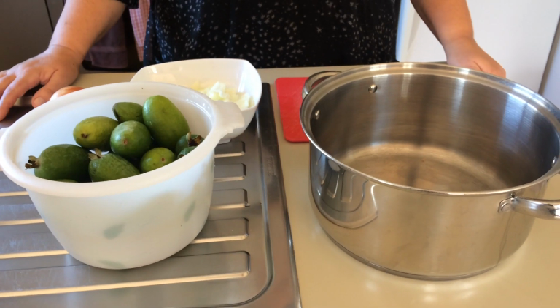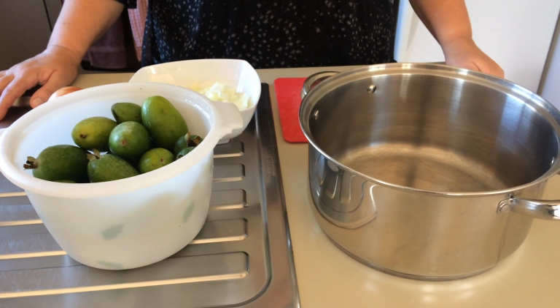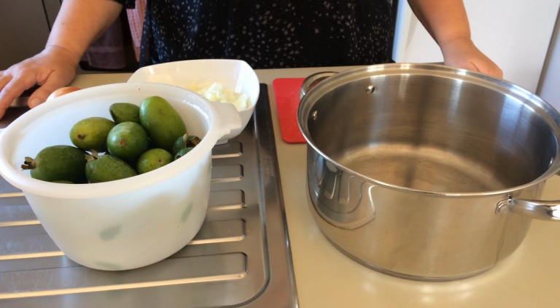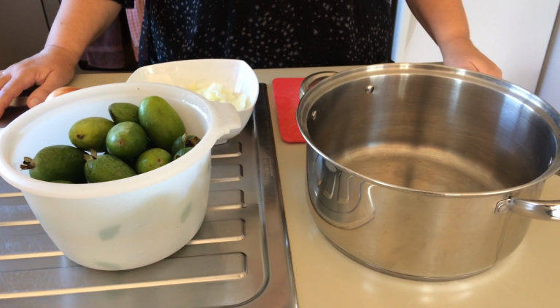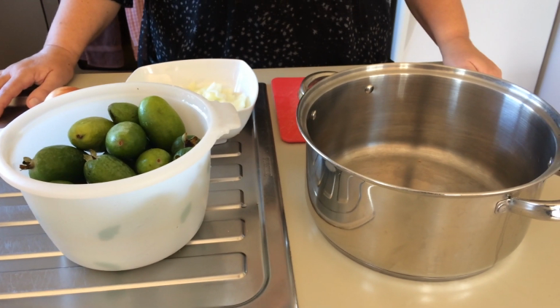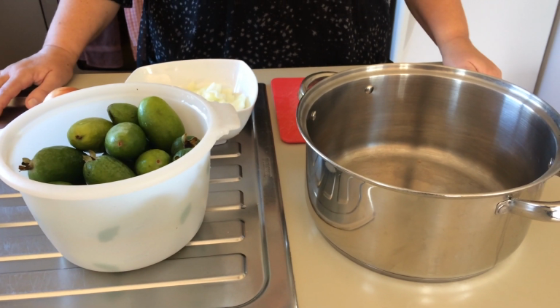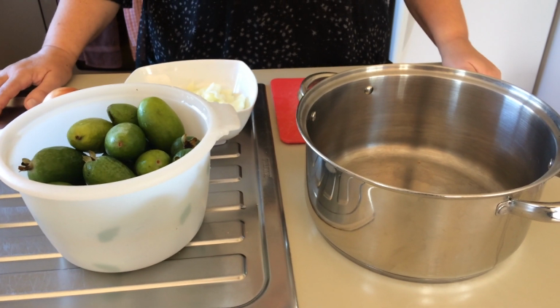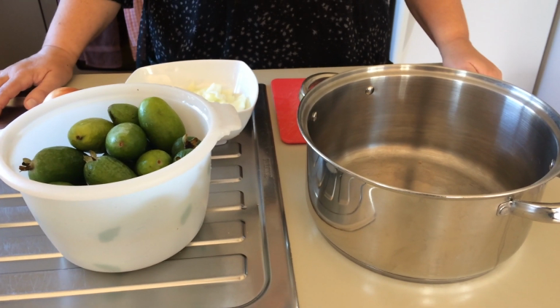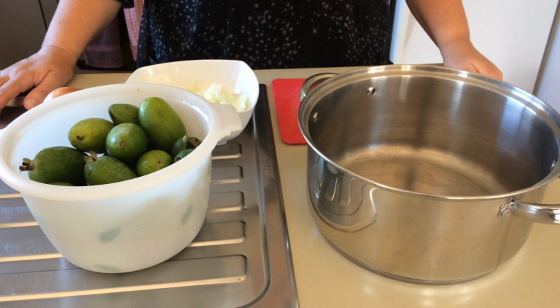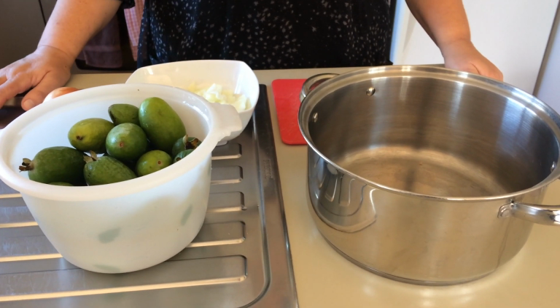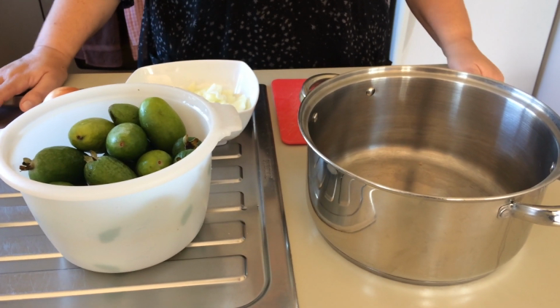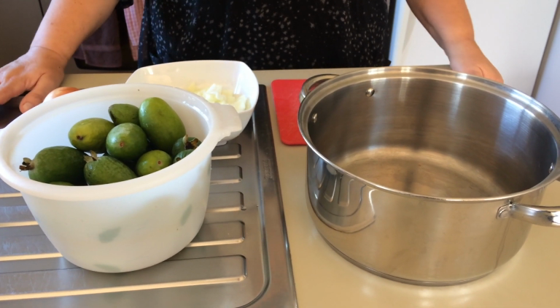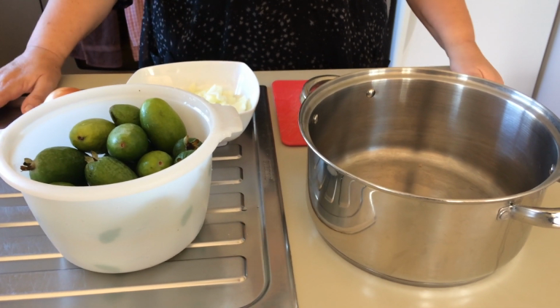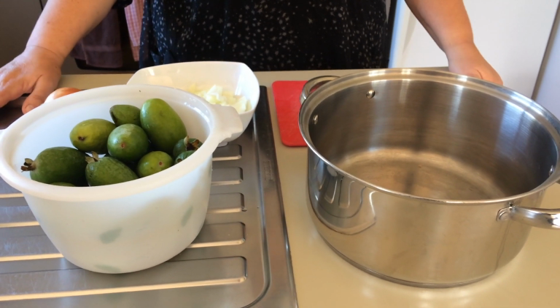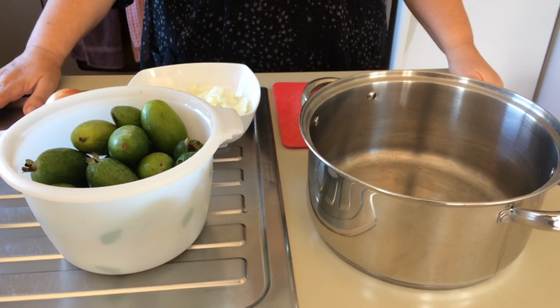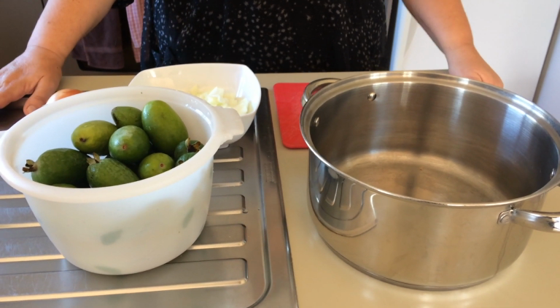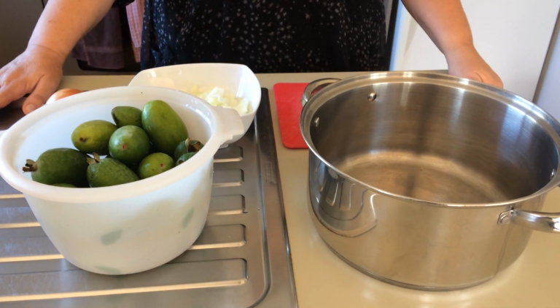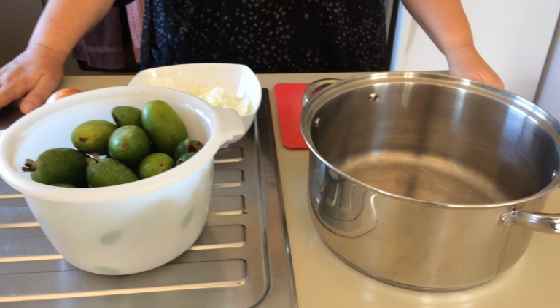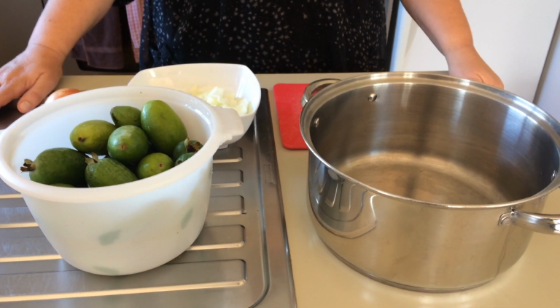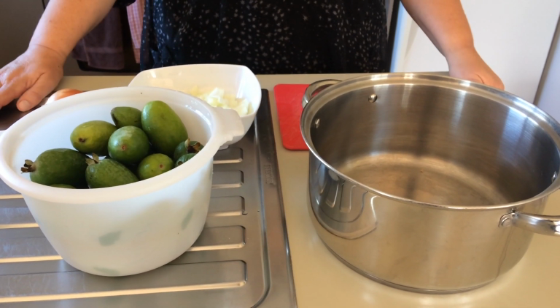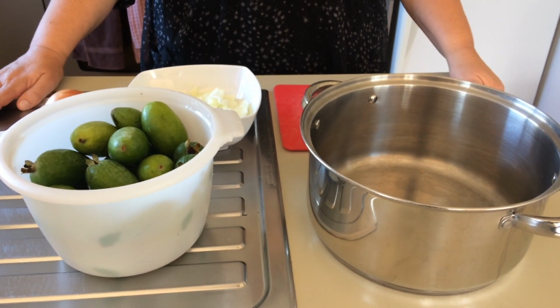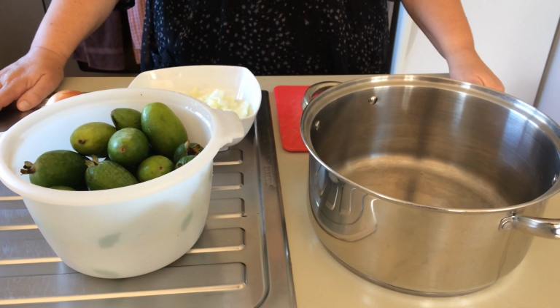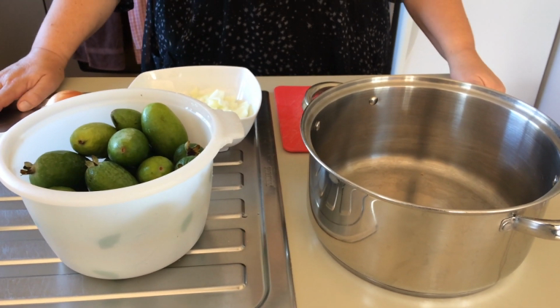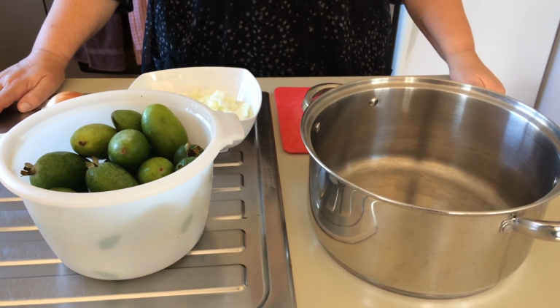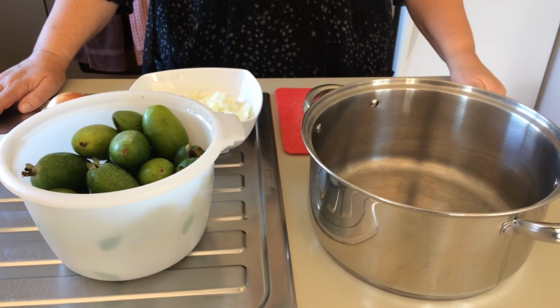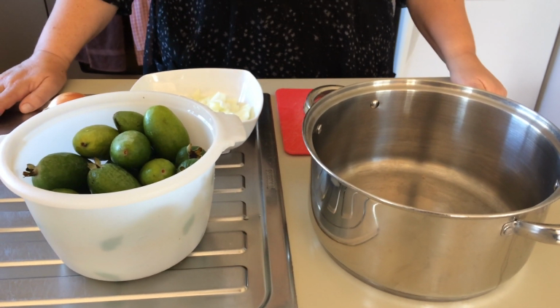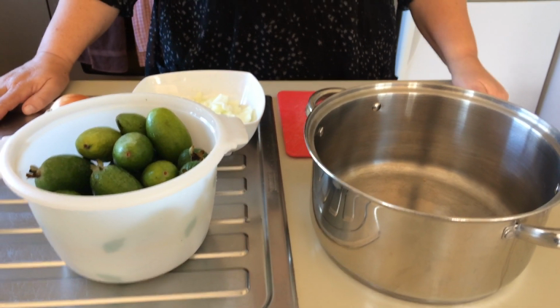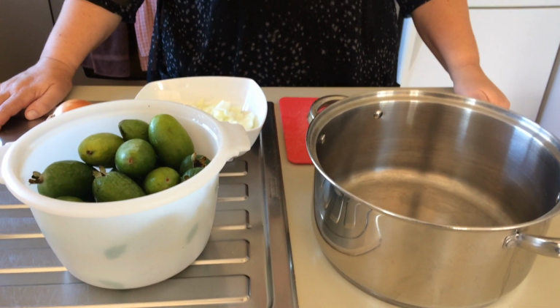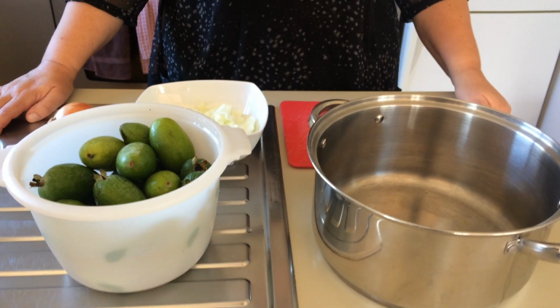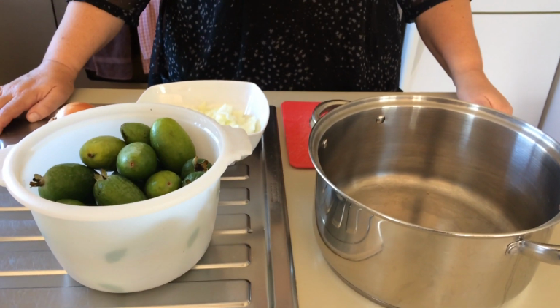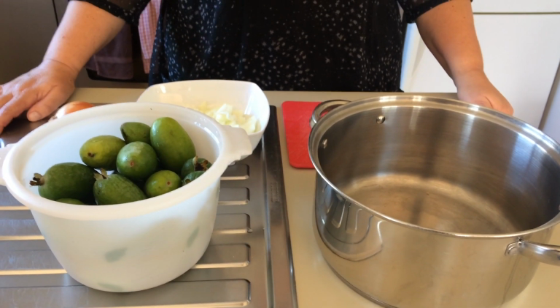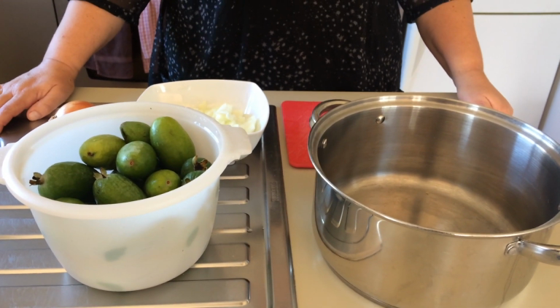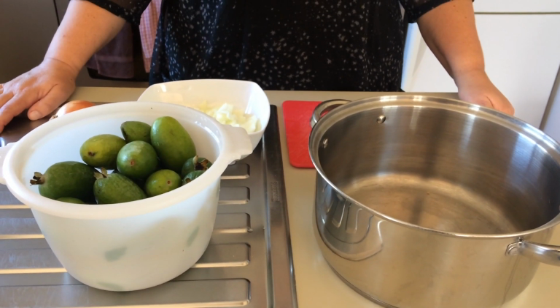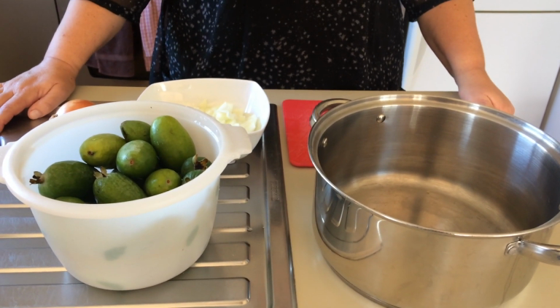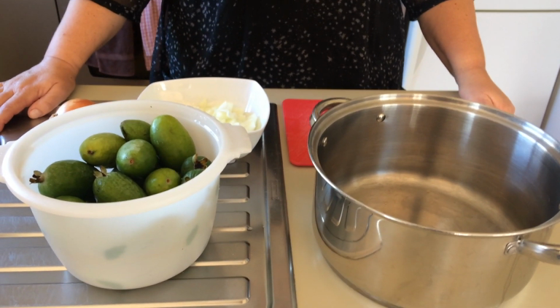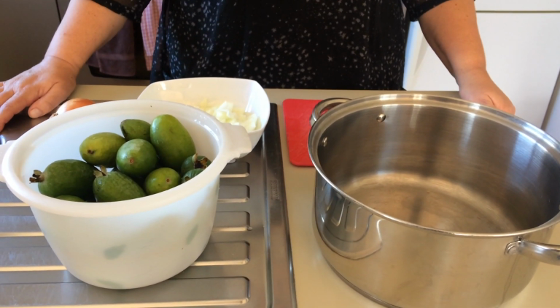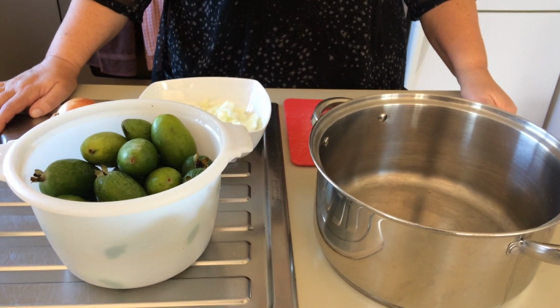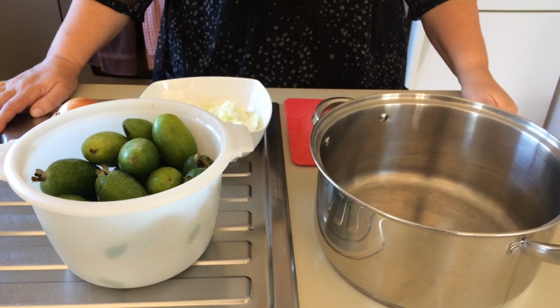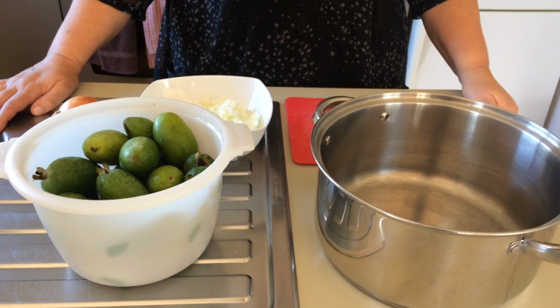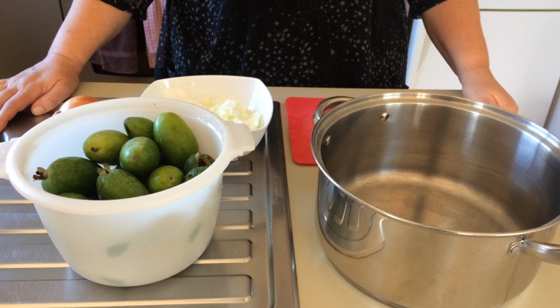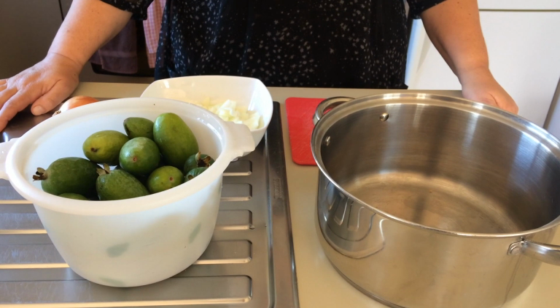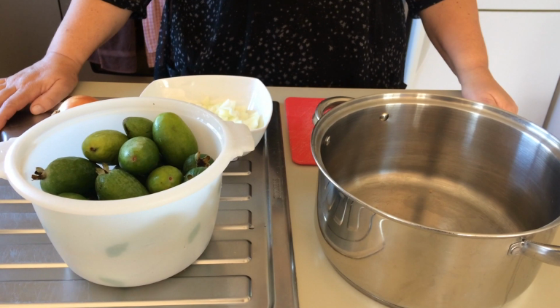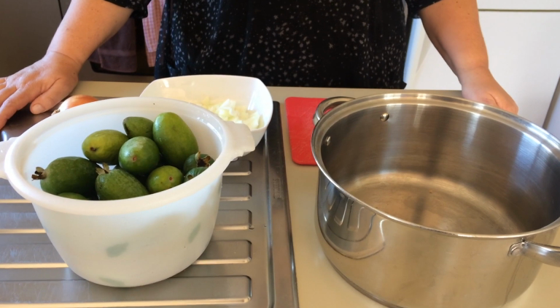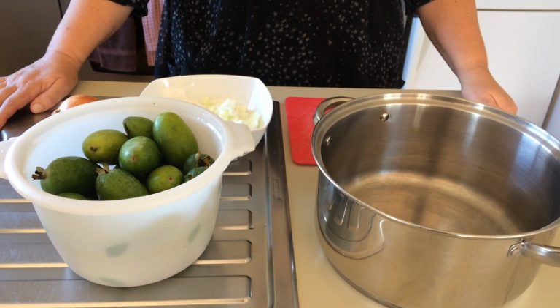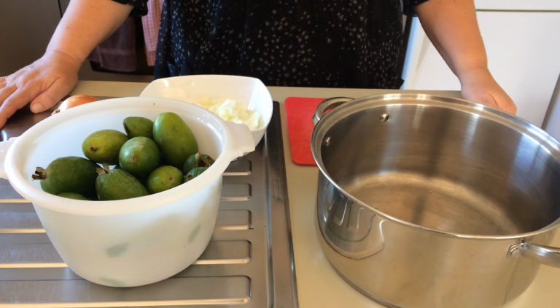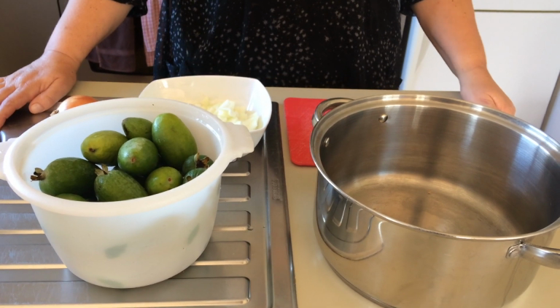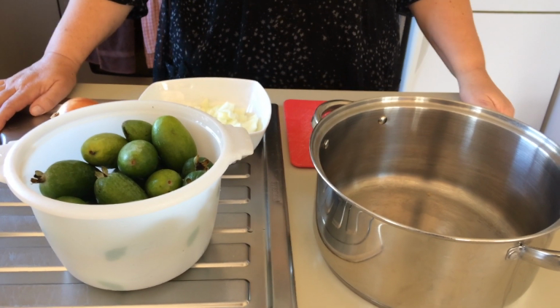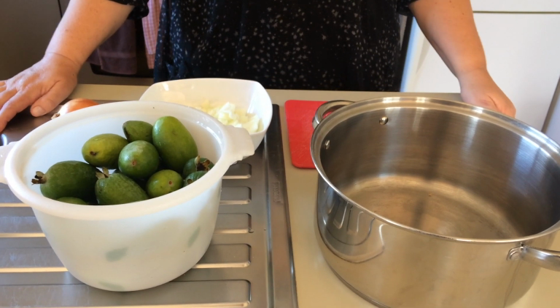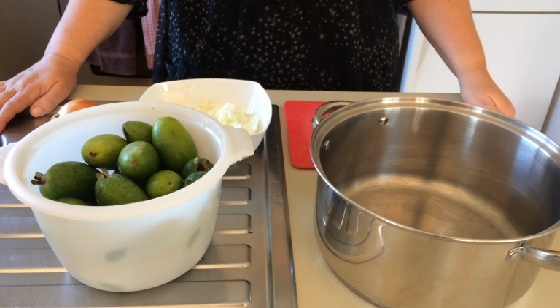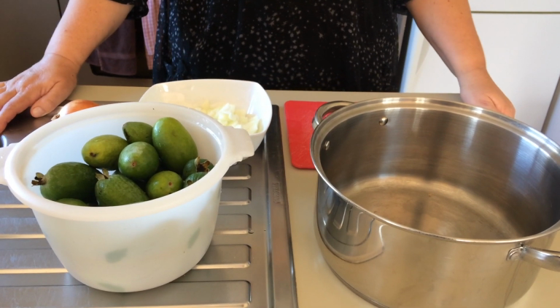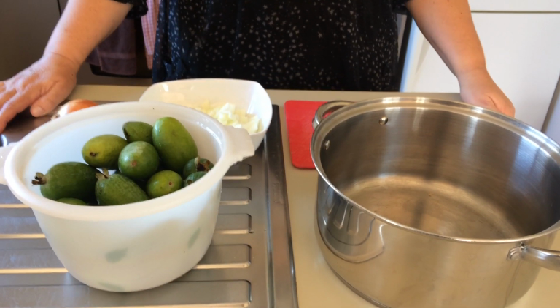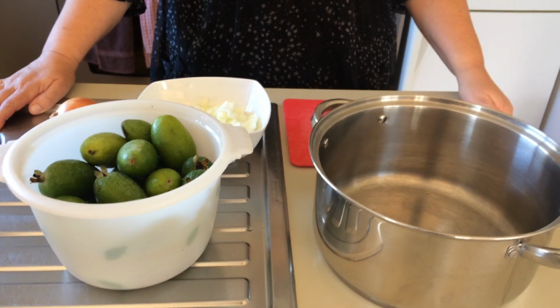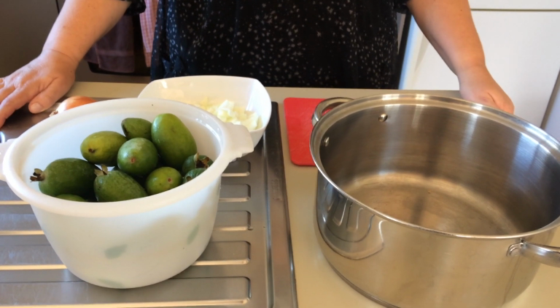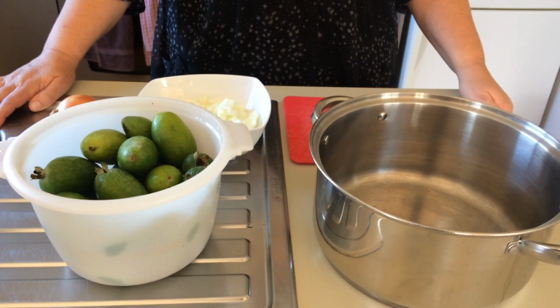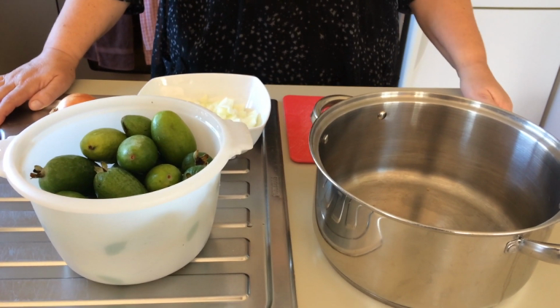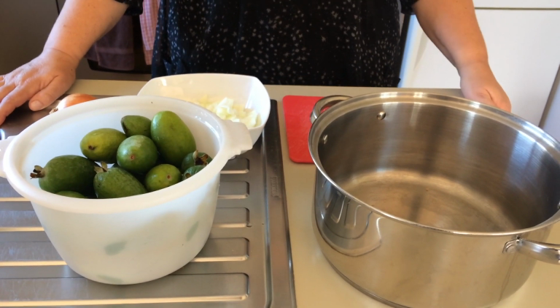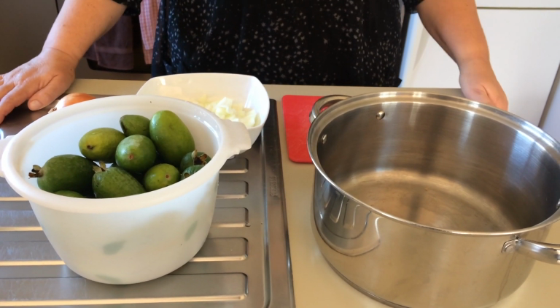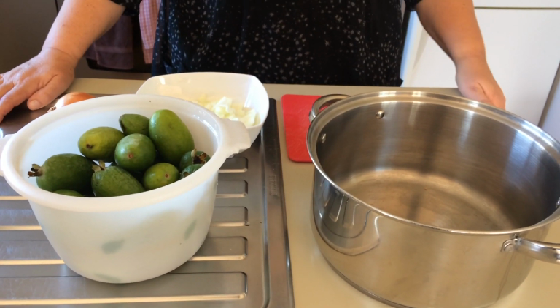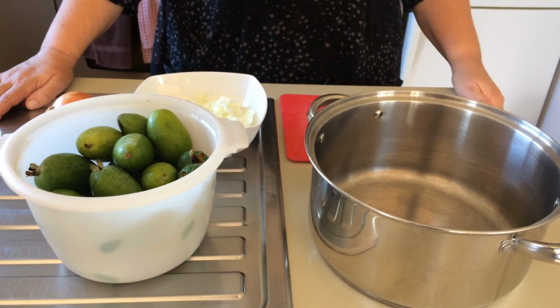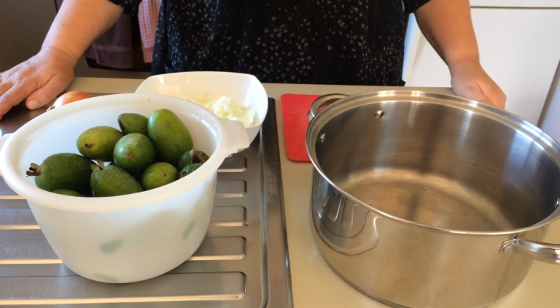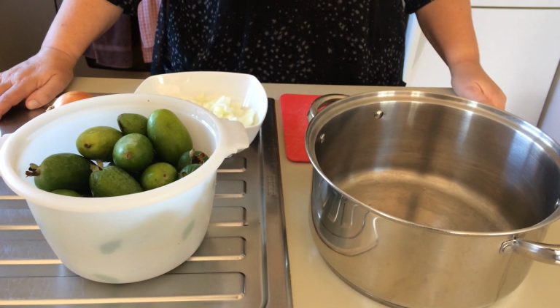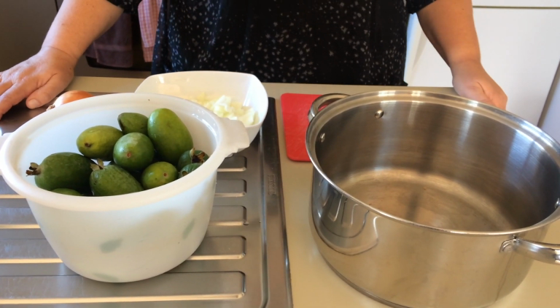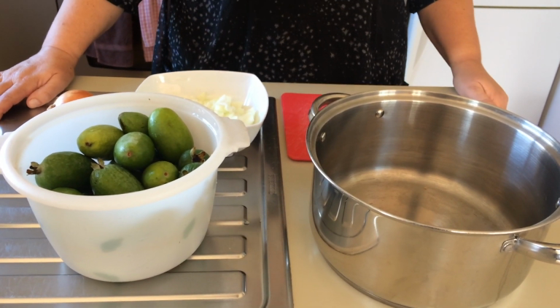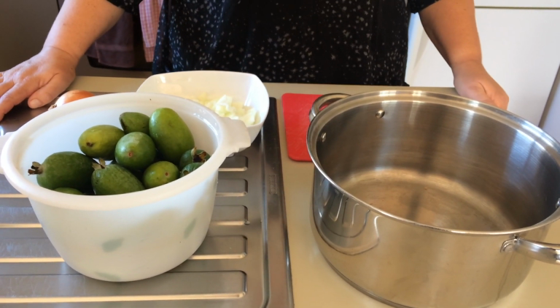Hi, today we're going to make Spiced Feijoa Chutney. I thought with feijoas in season this would be a good opportunity to use some up.